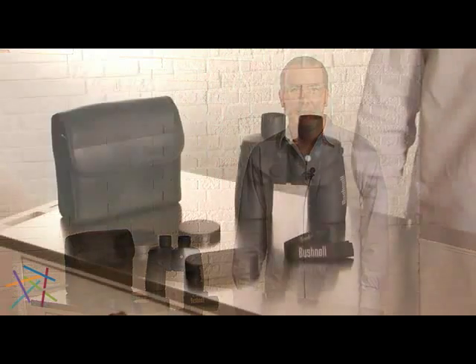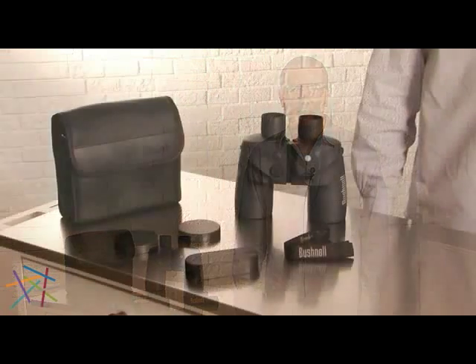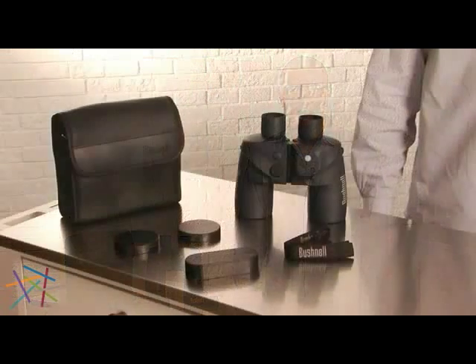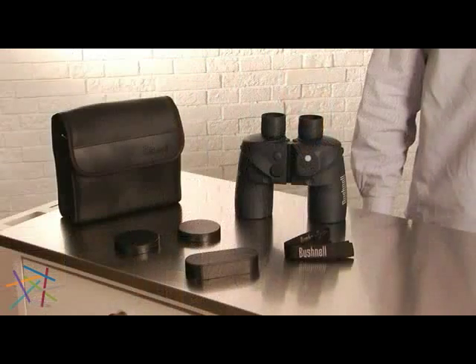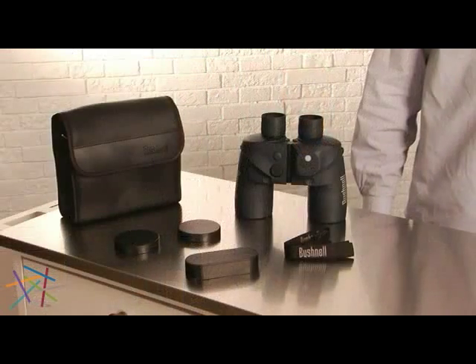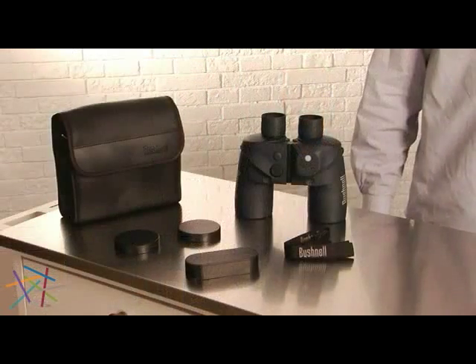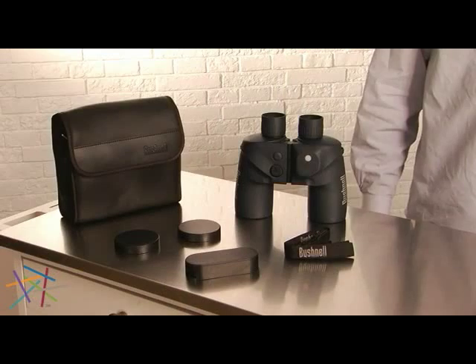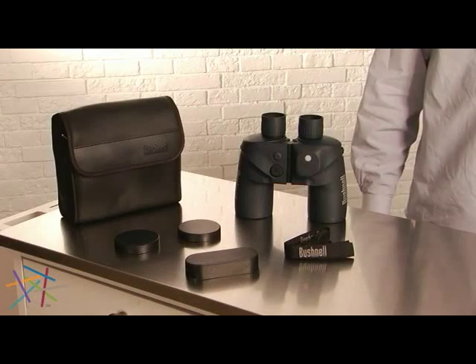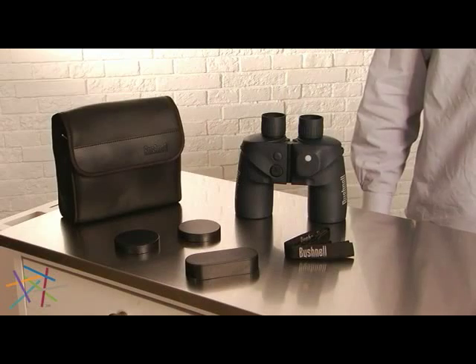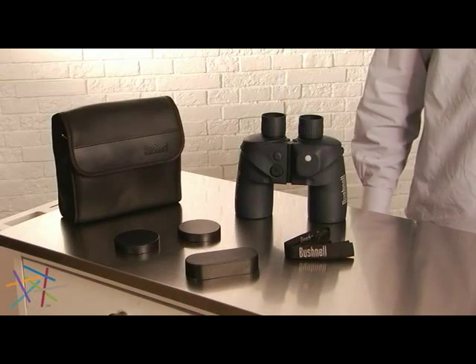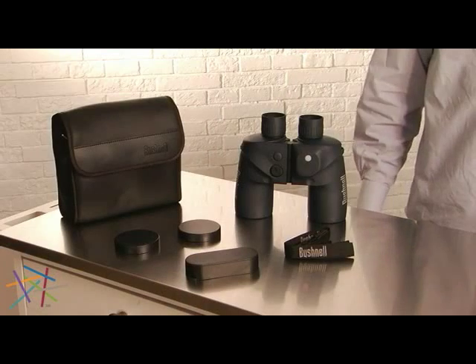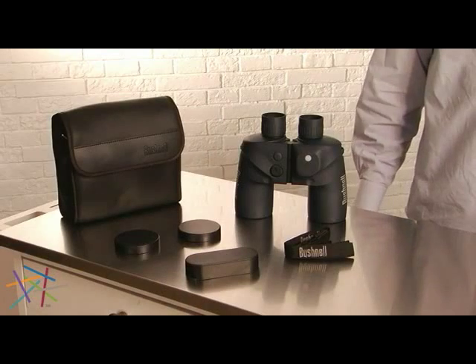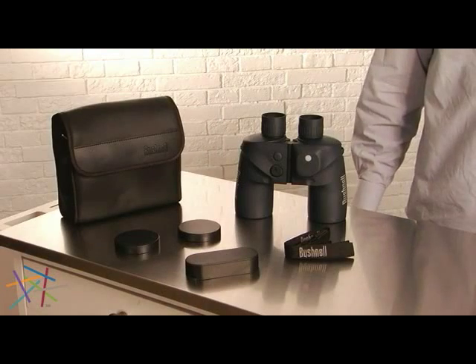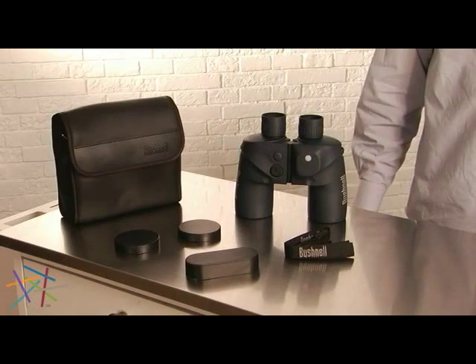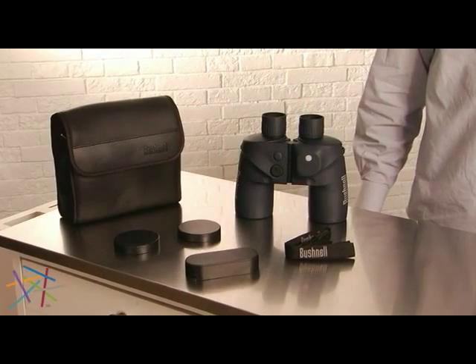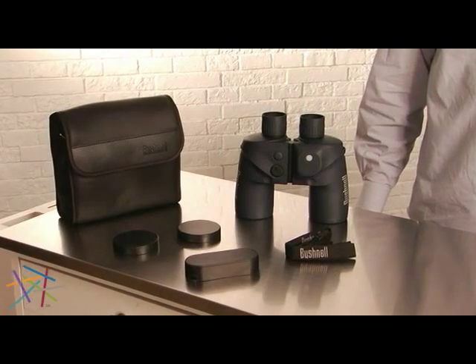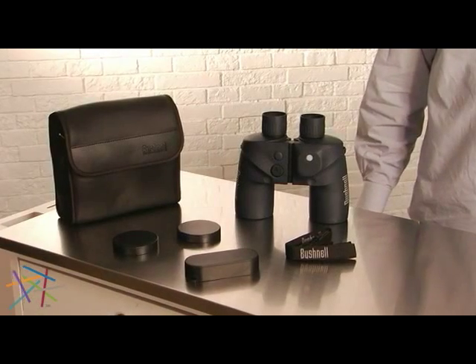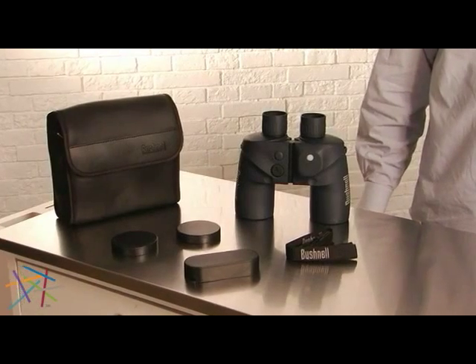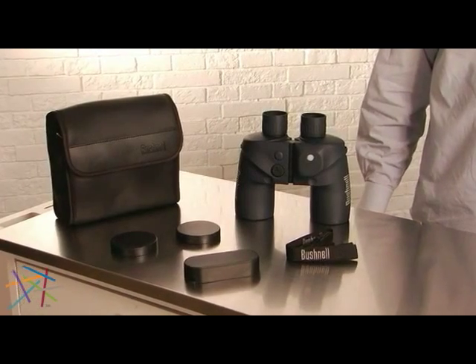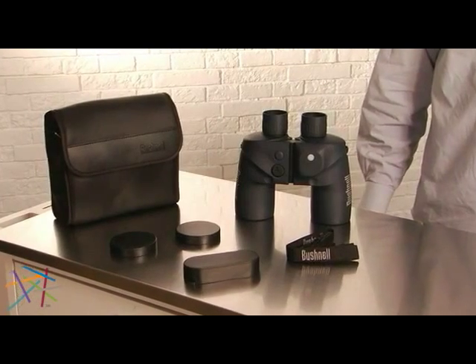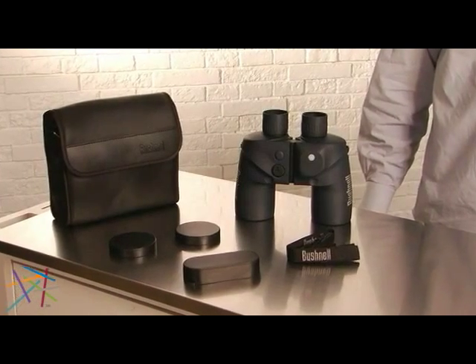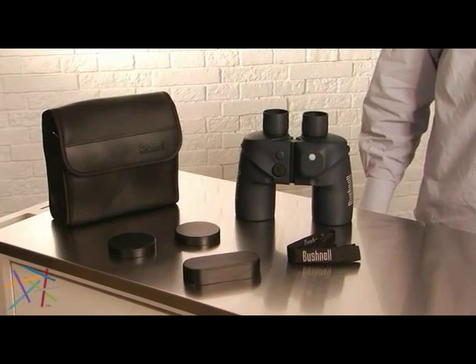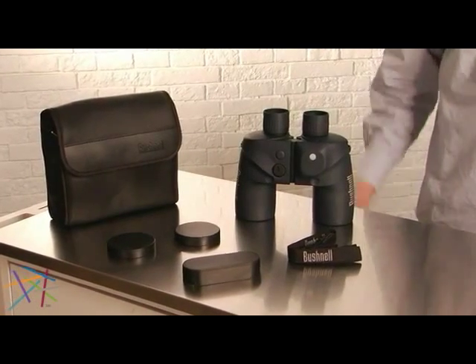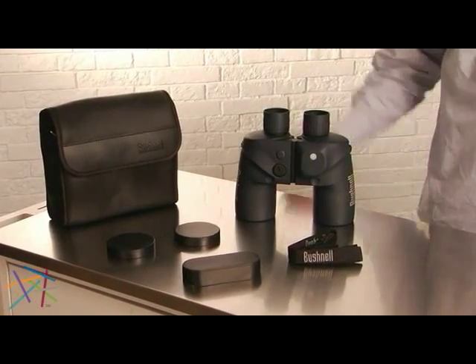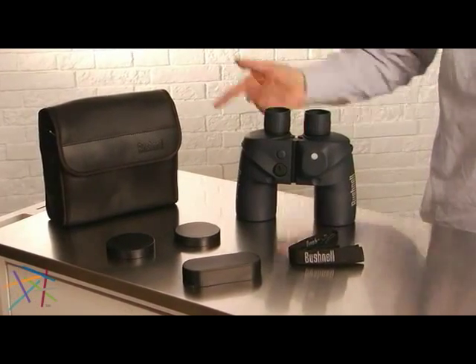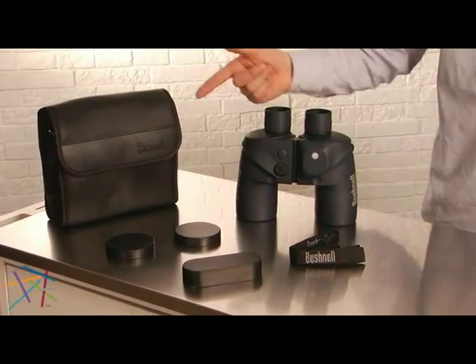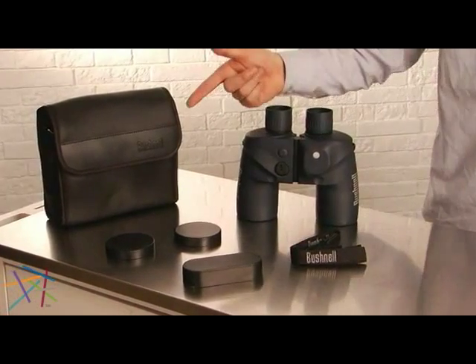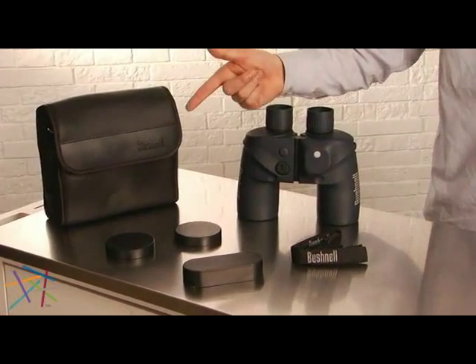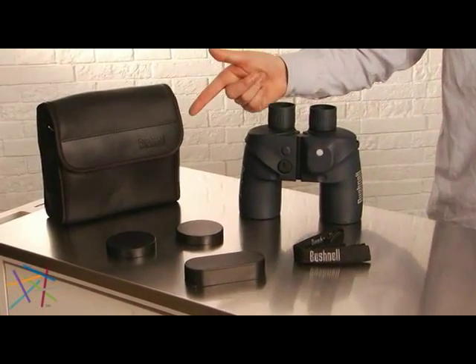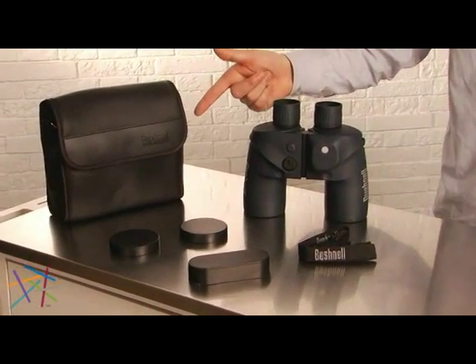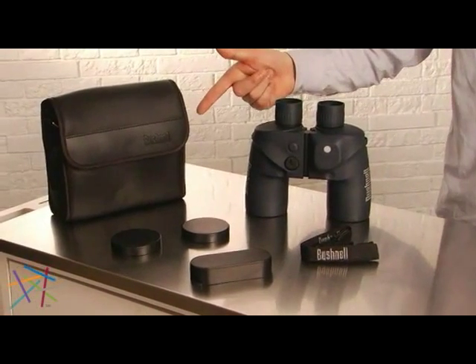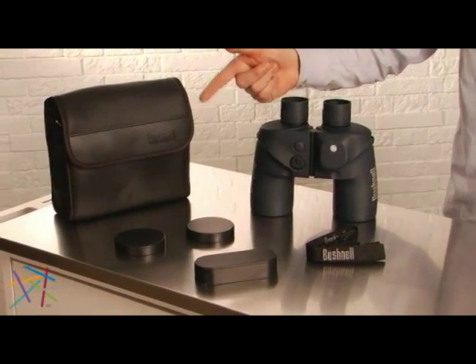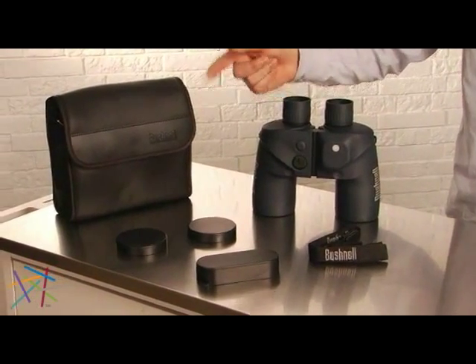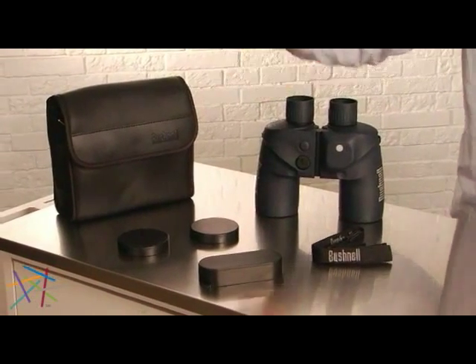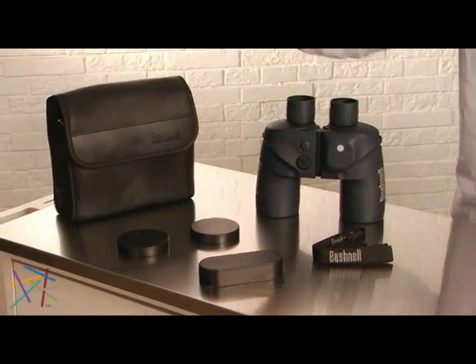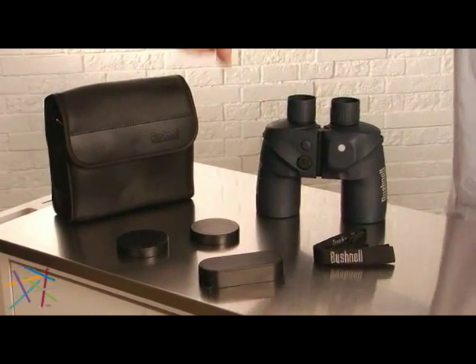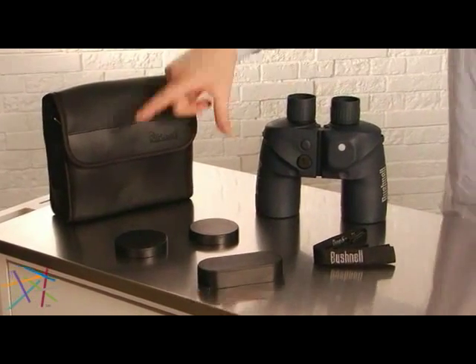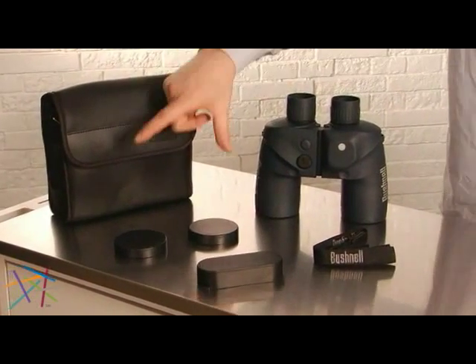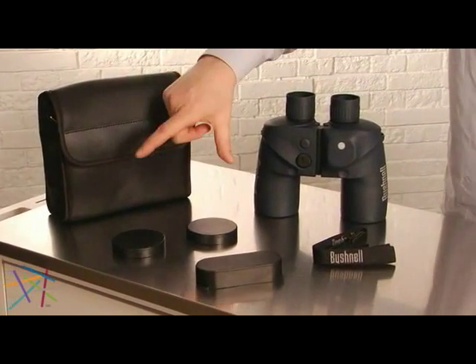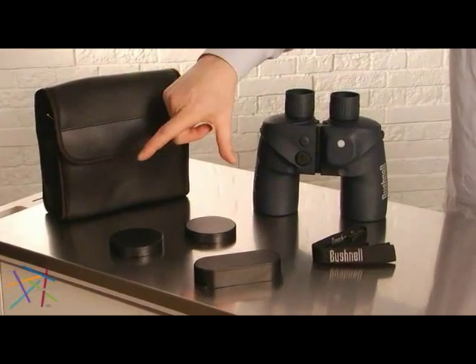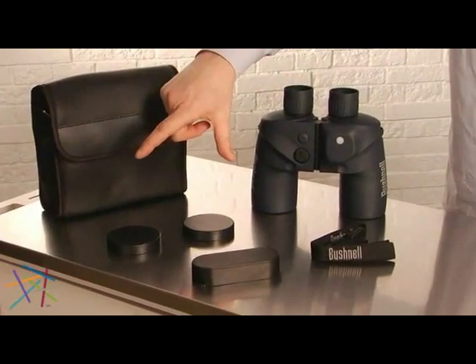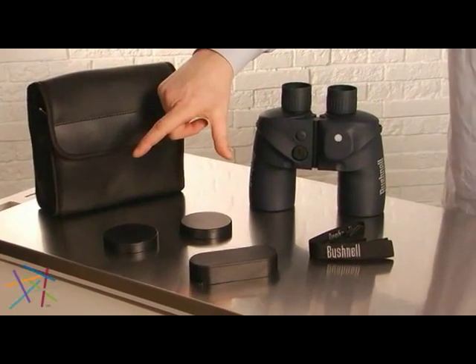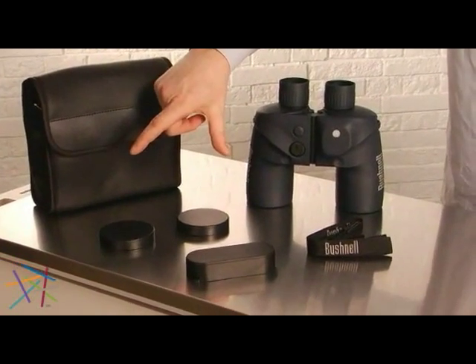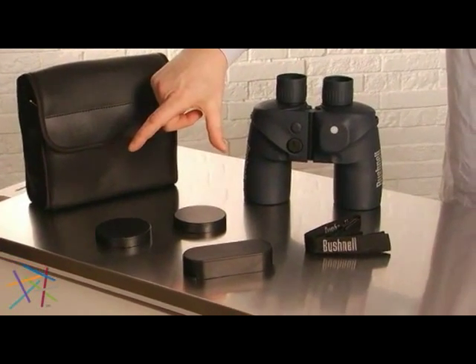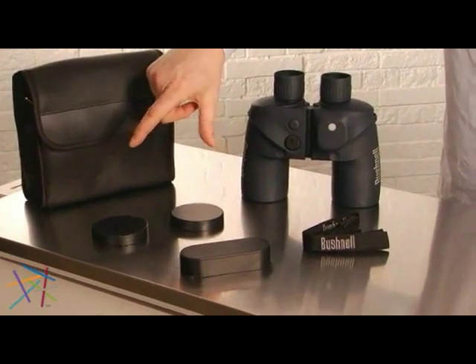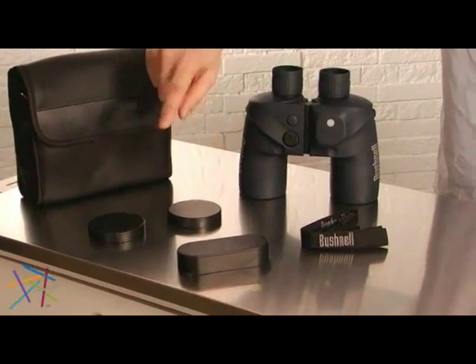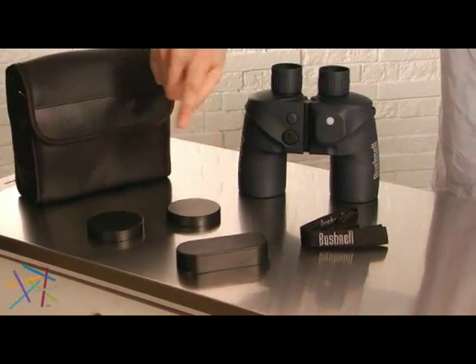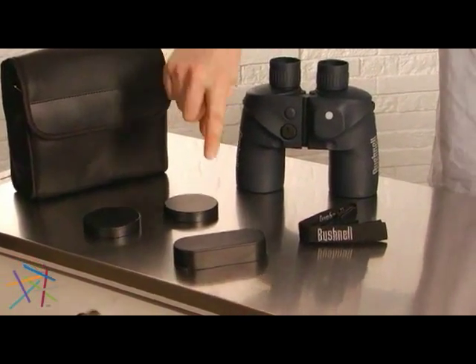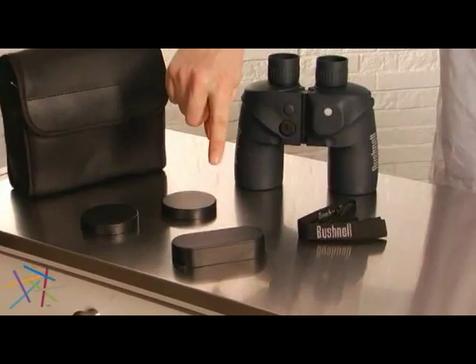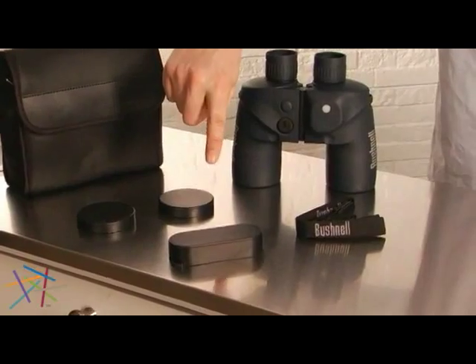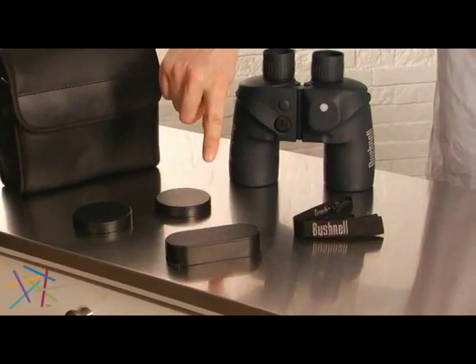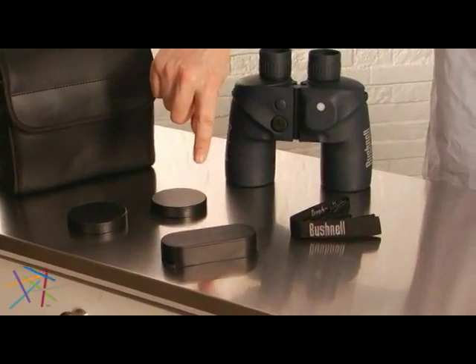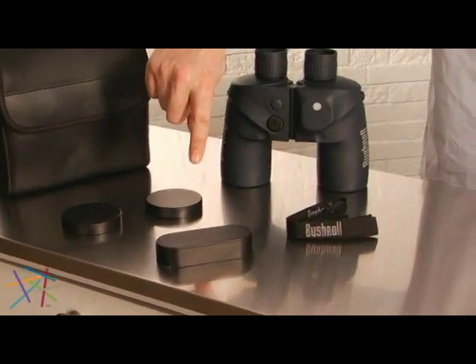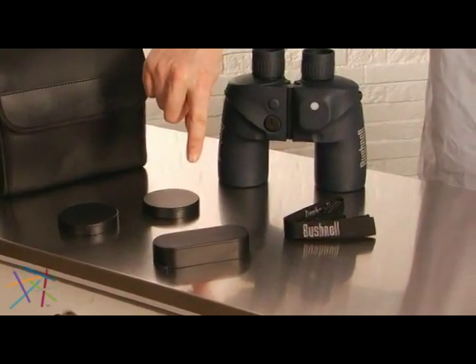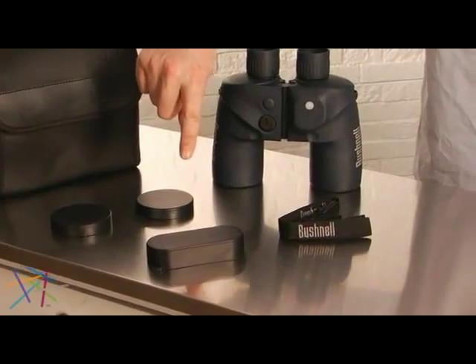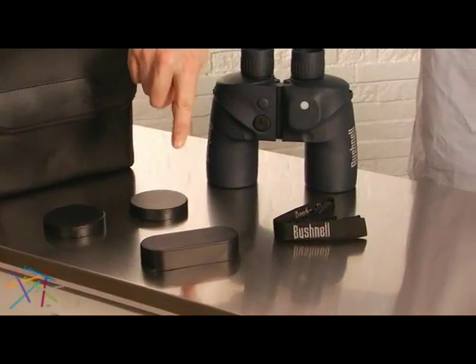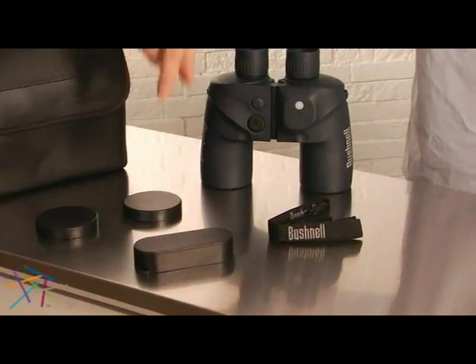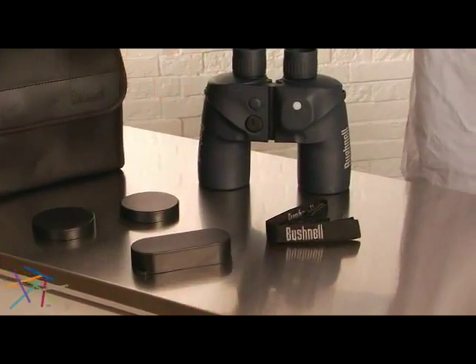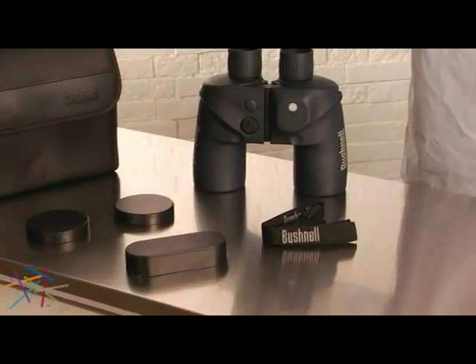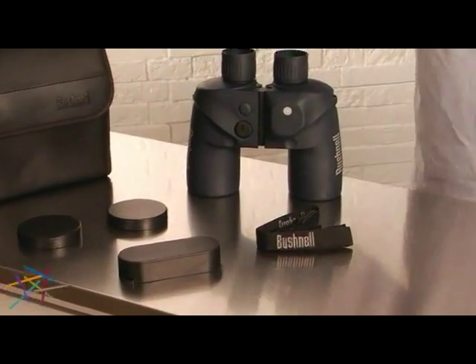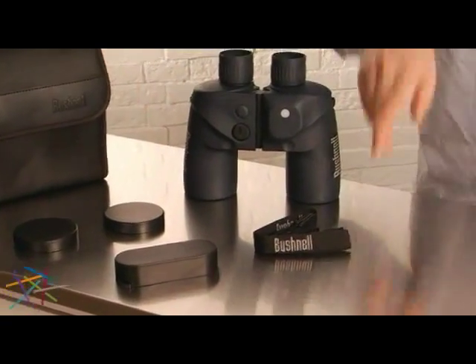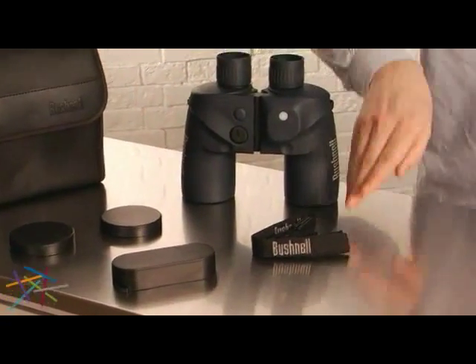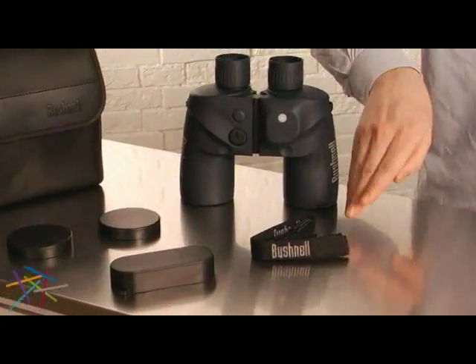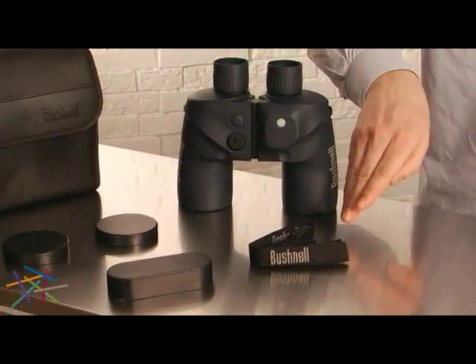The Bushnell 7x50 marine binoculars include a soft case, eyepiece covers, objective lens cover, and a neck strap.